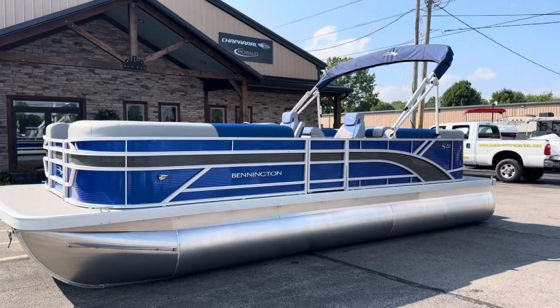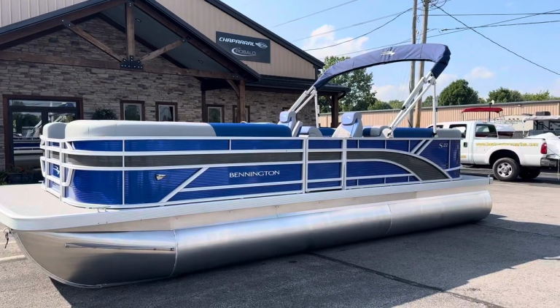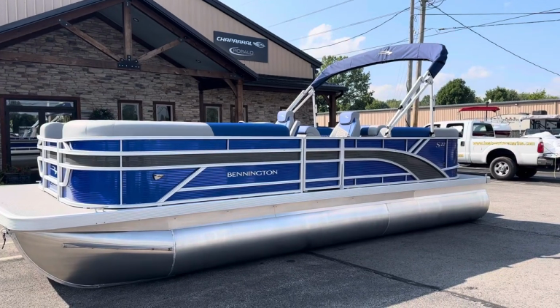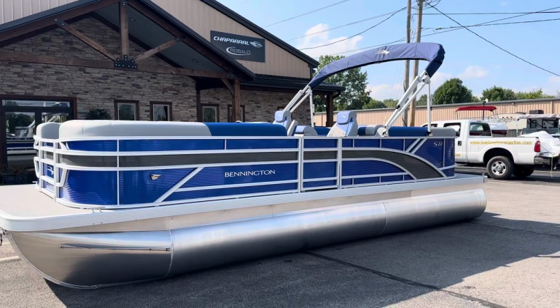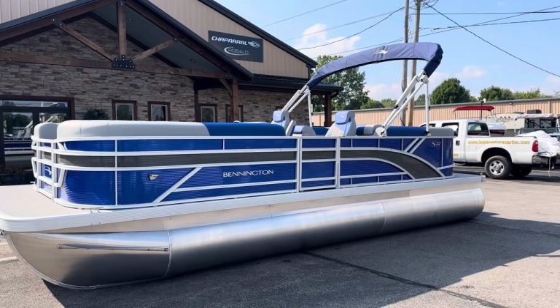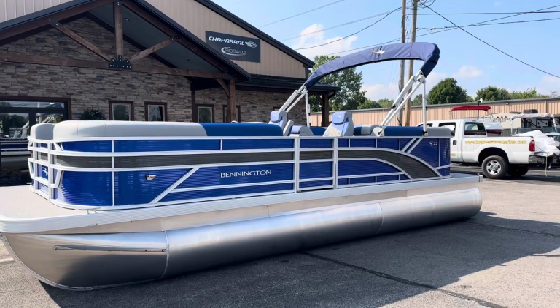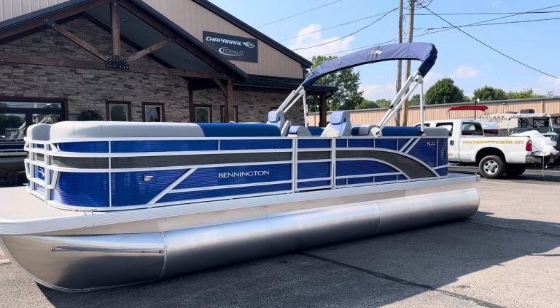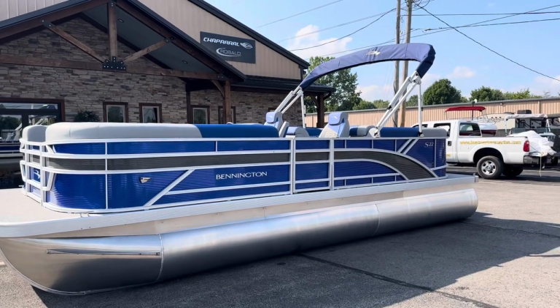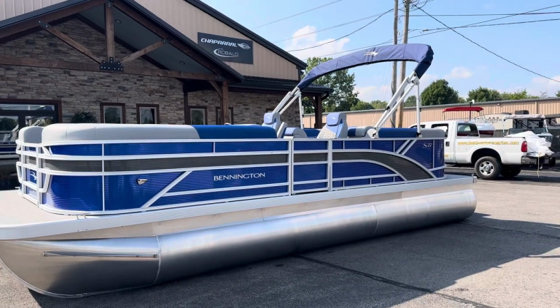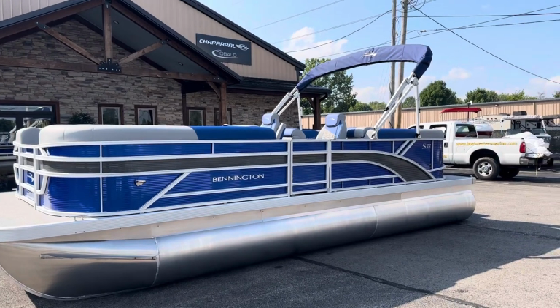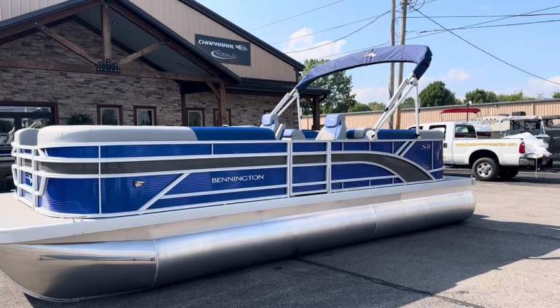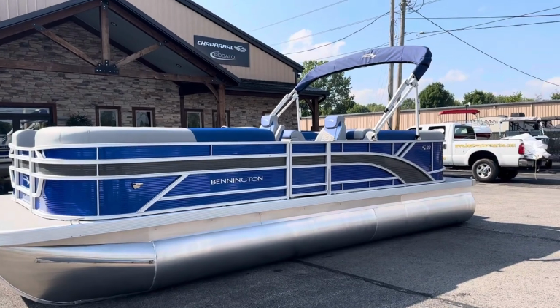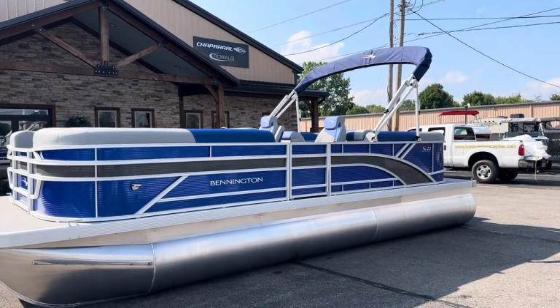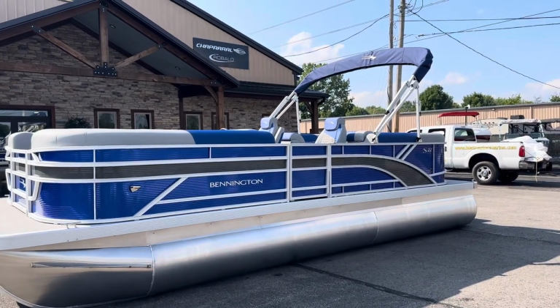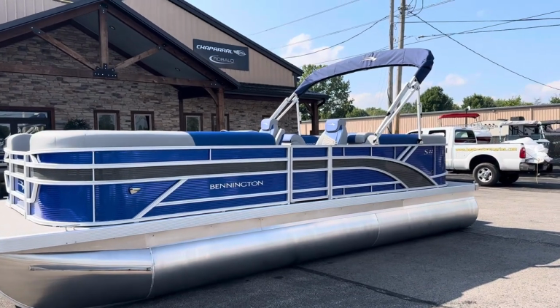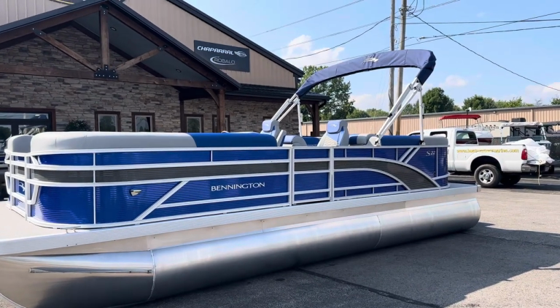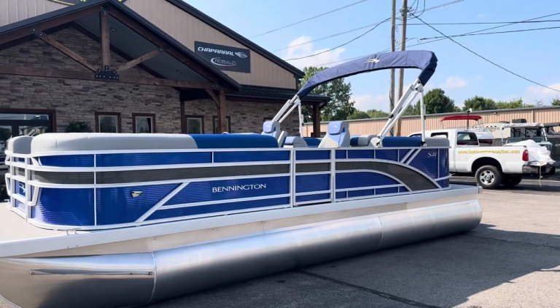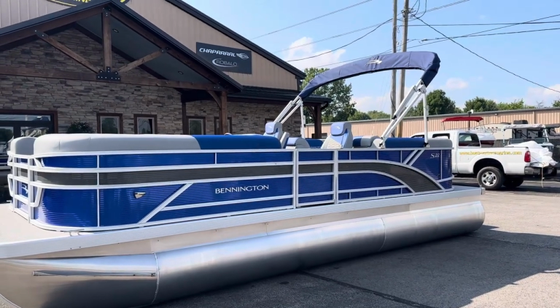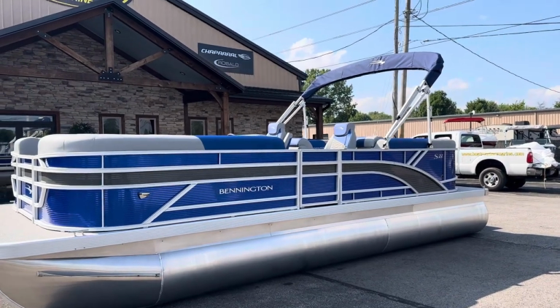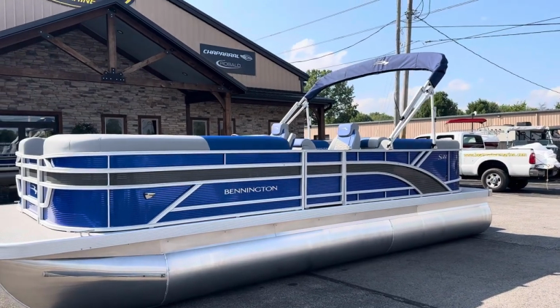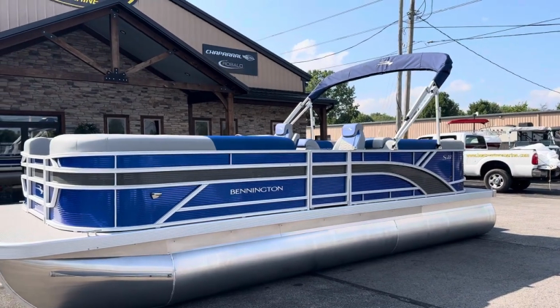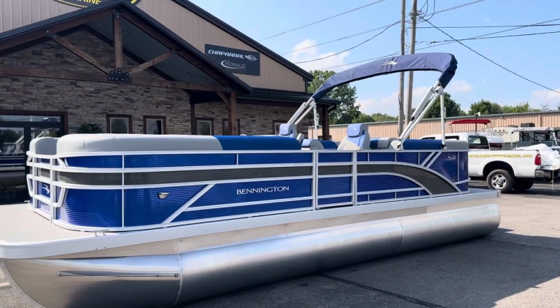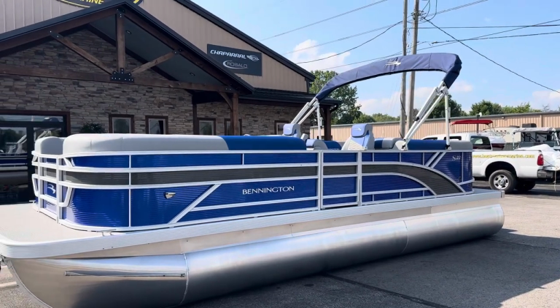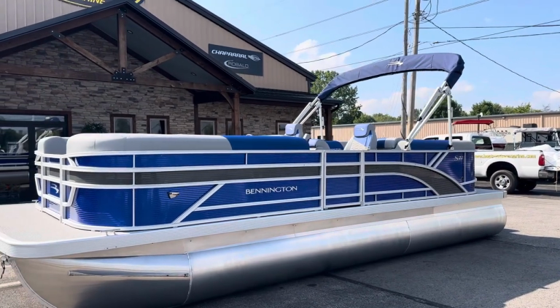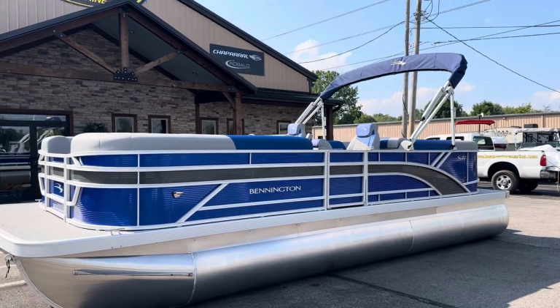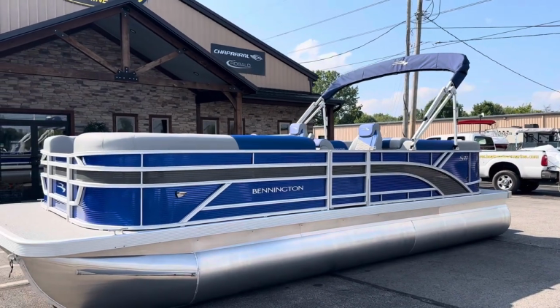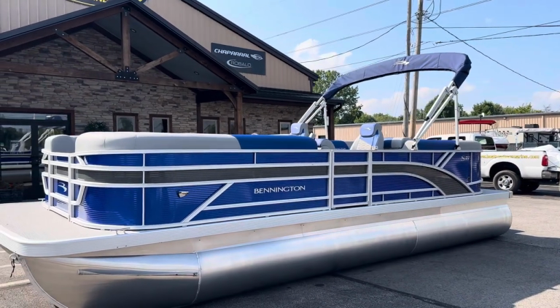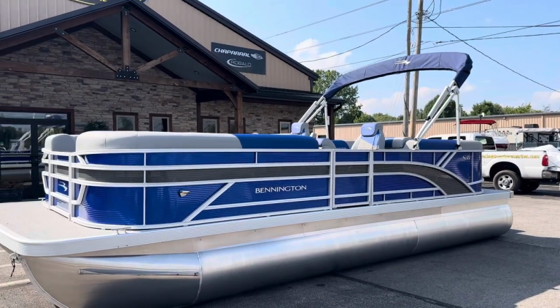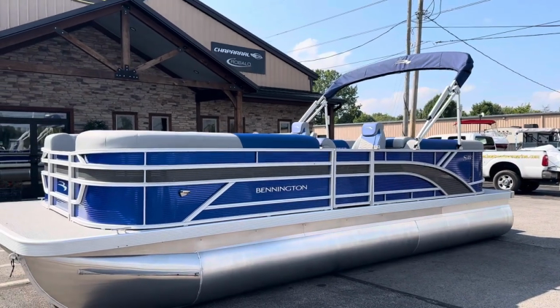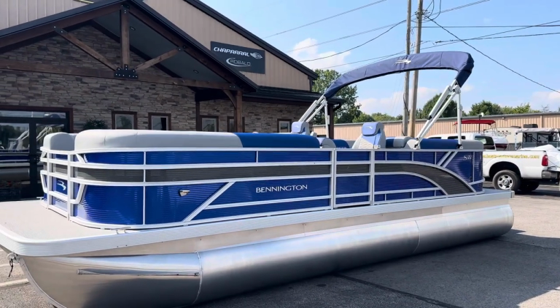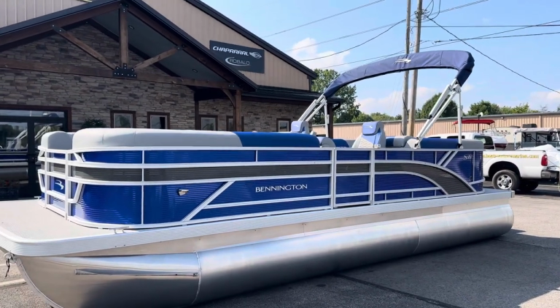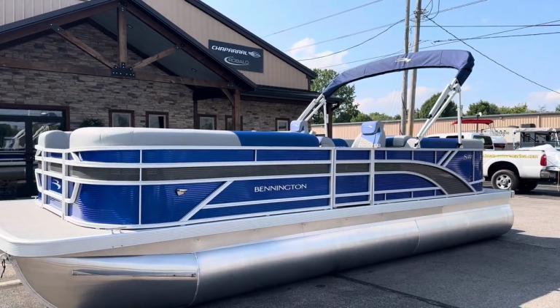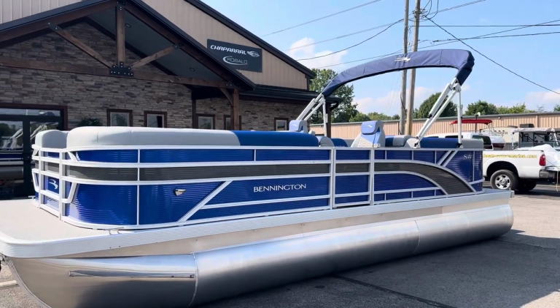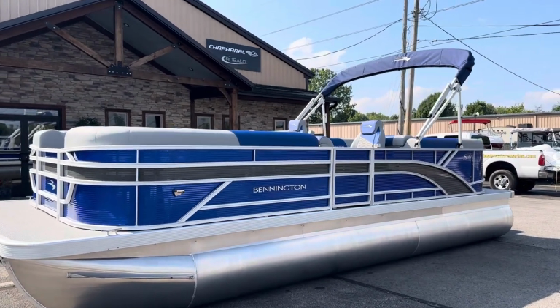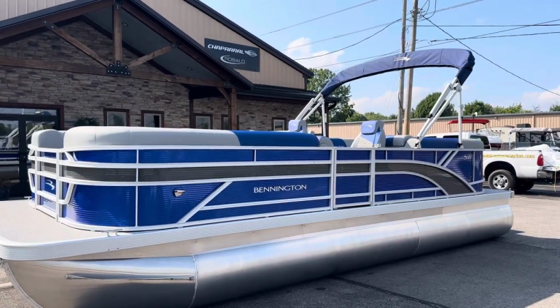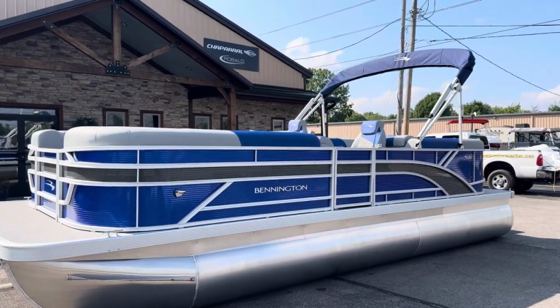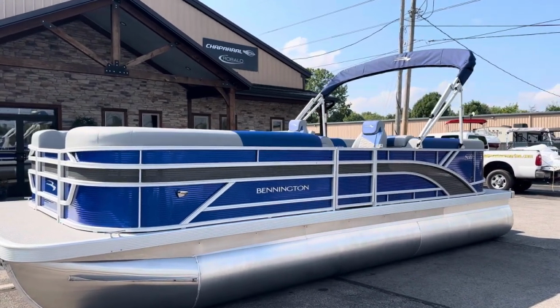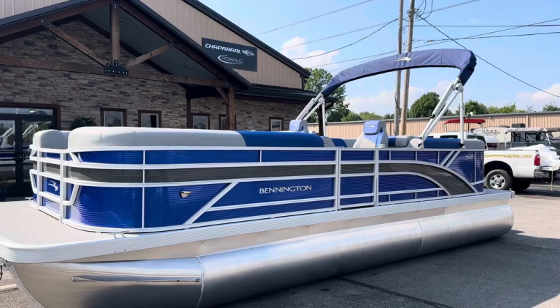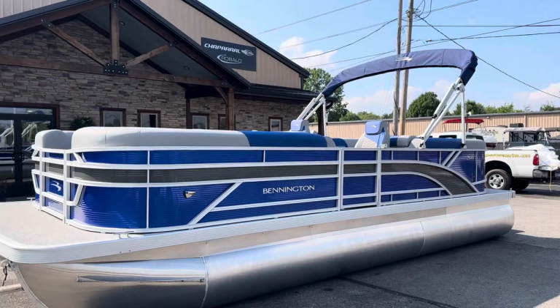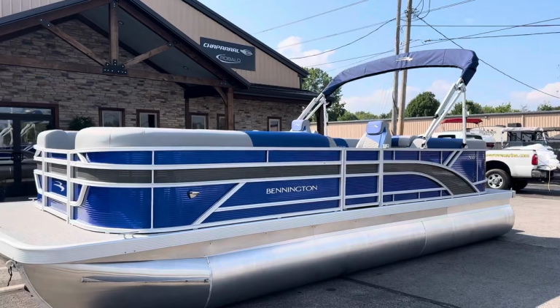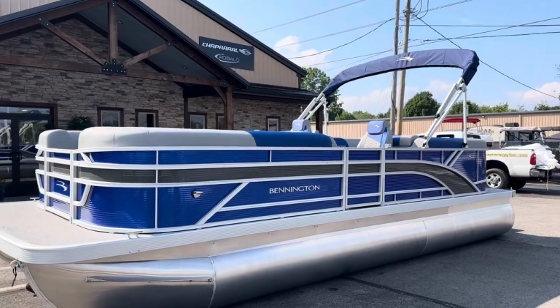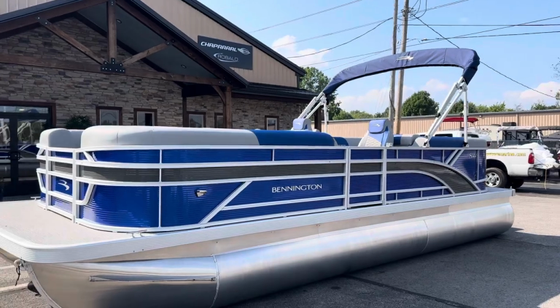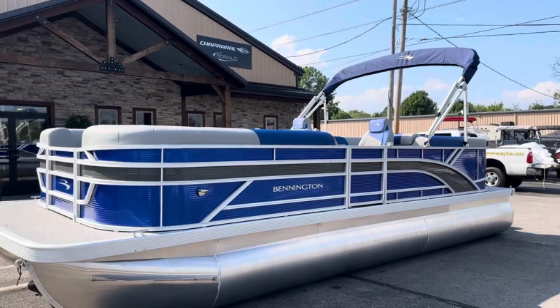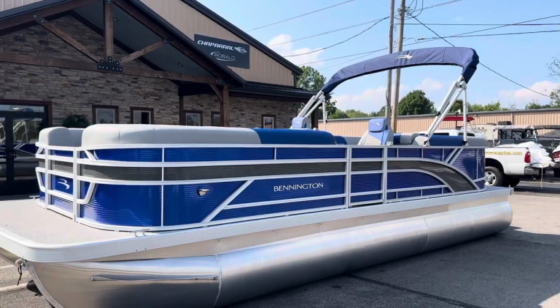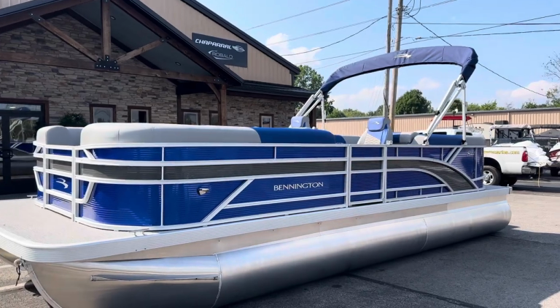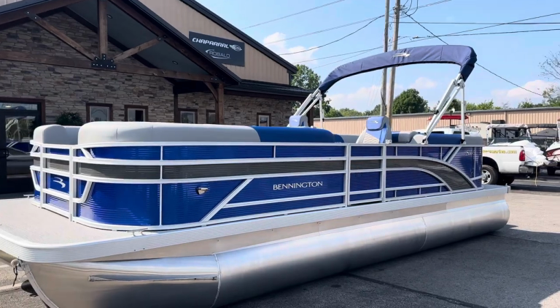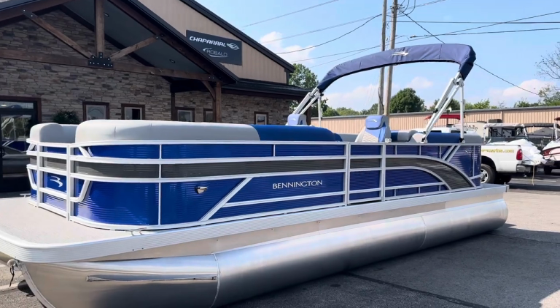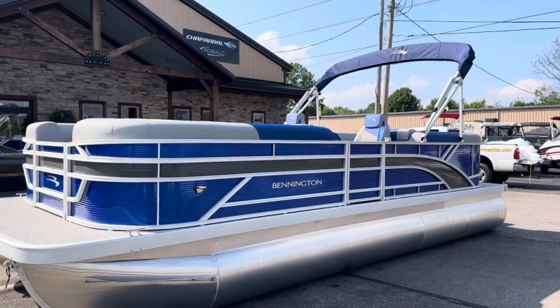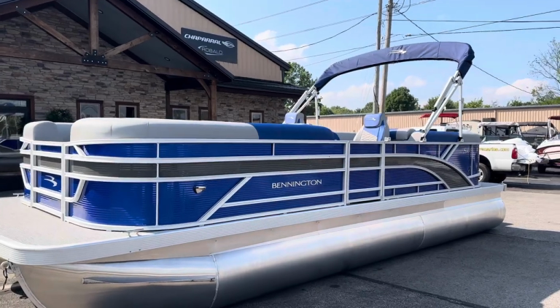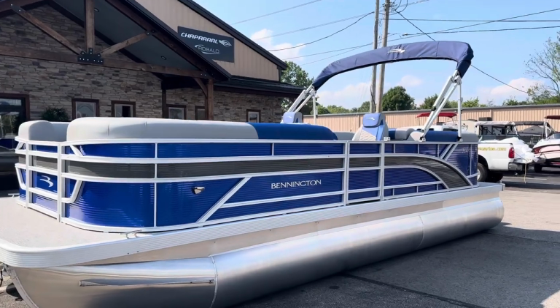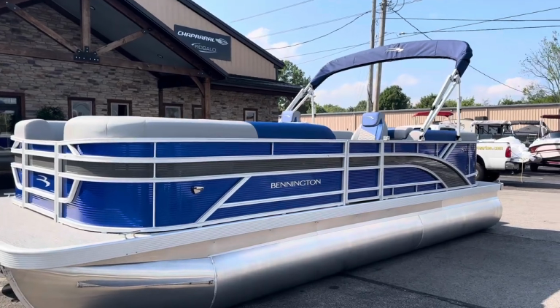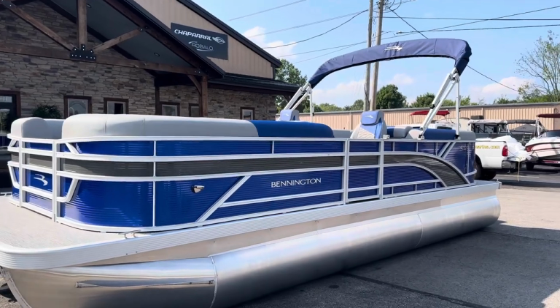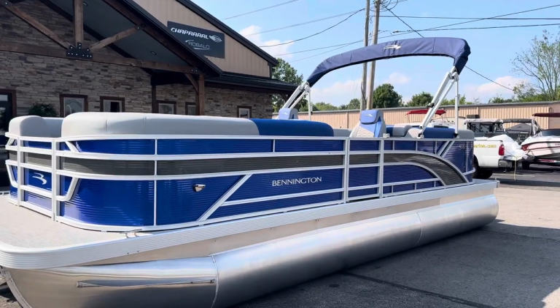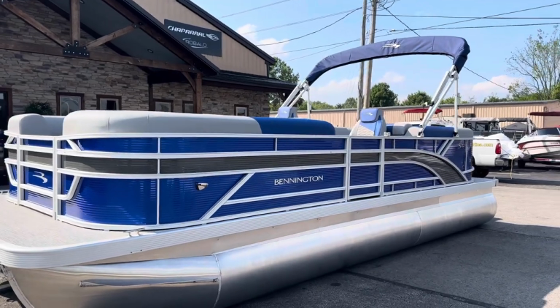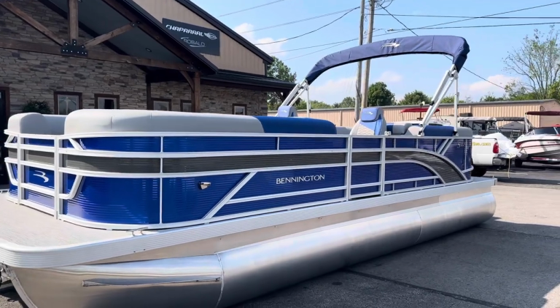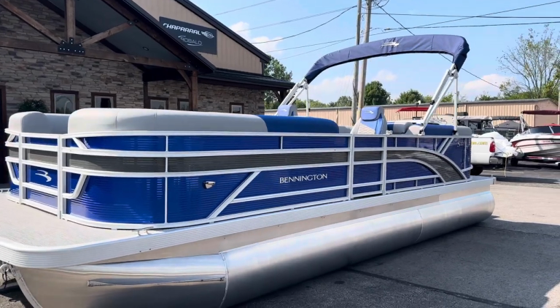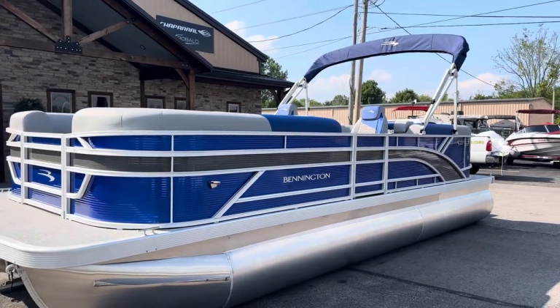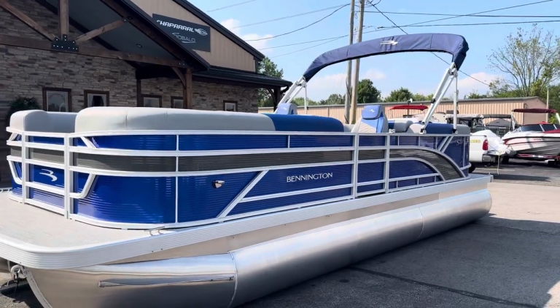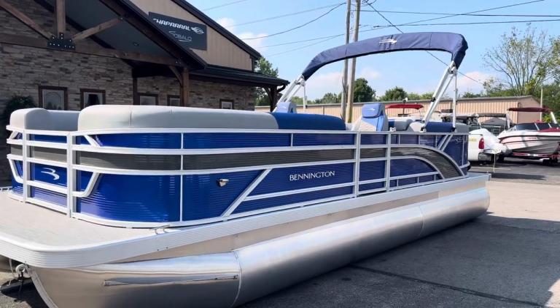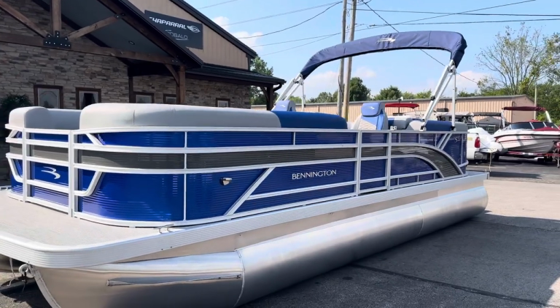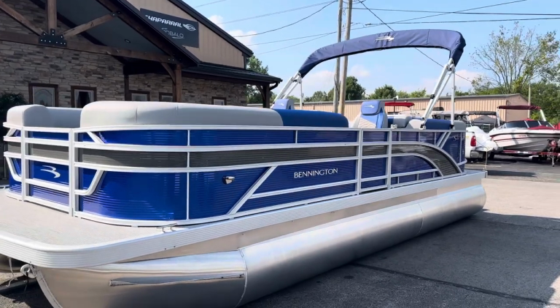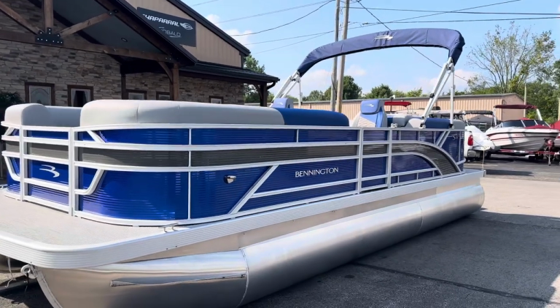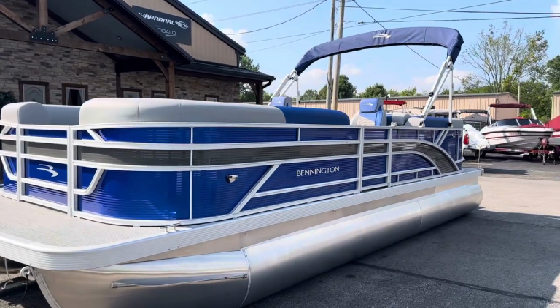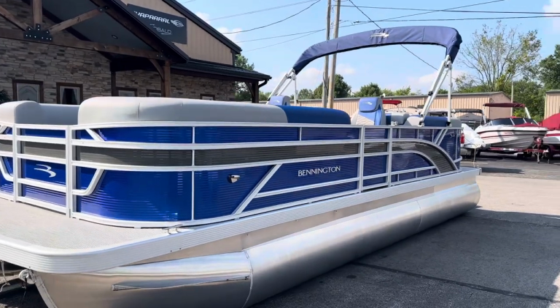Hey everyone, Dustin here with Boatmasters Marine. I wanted to show you the new S-Series from Bennington, completely redesigned for this year.